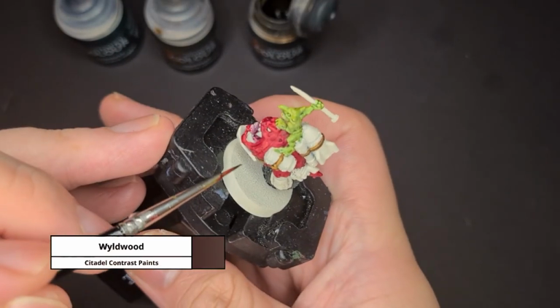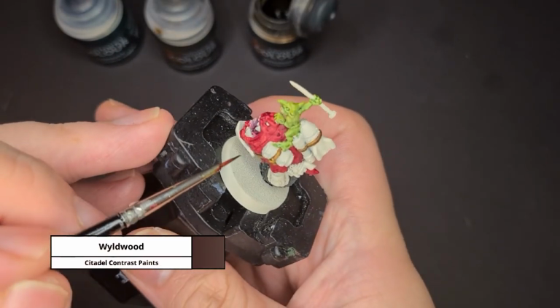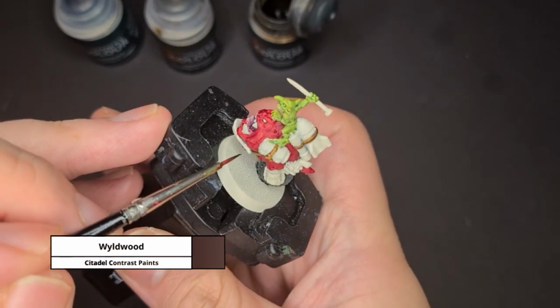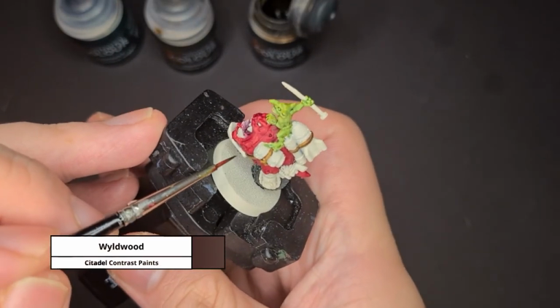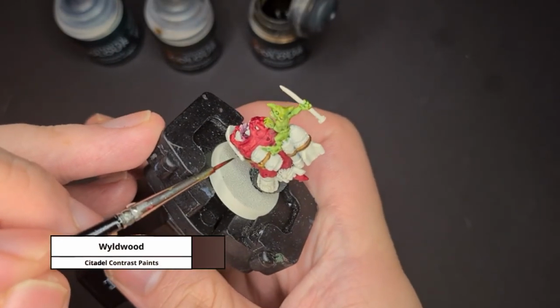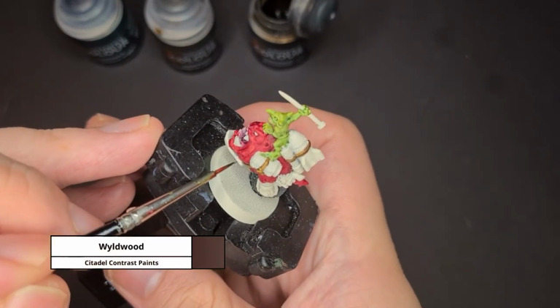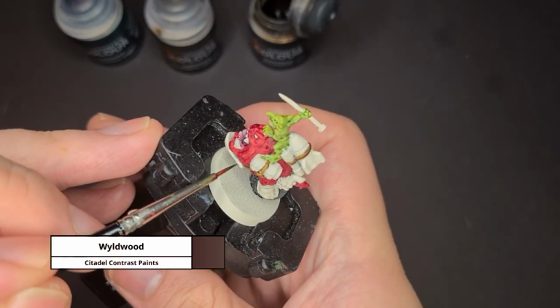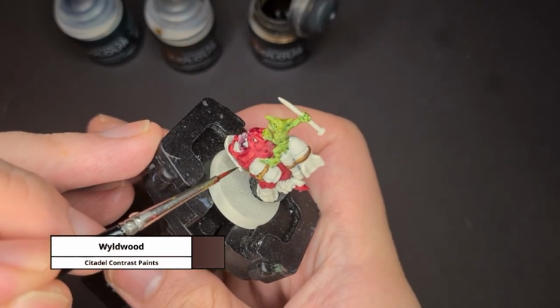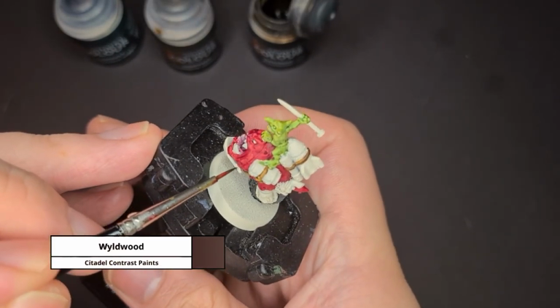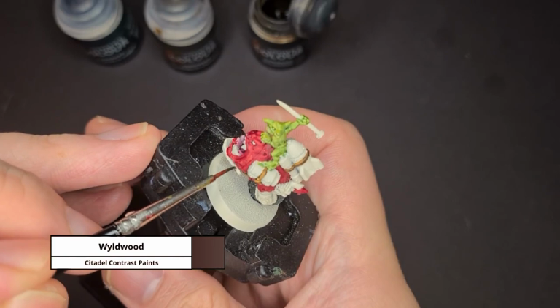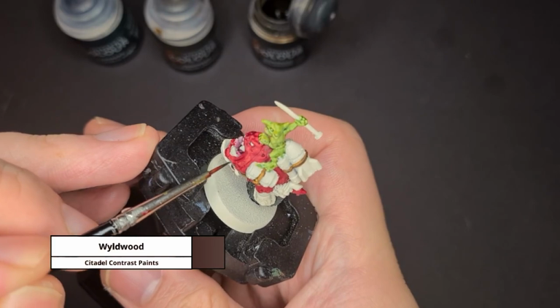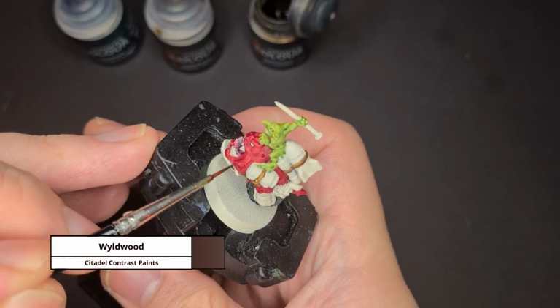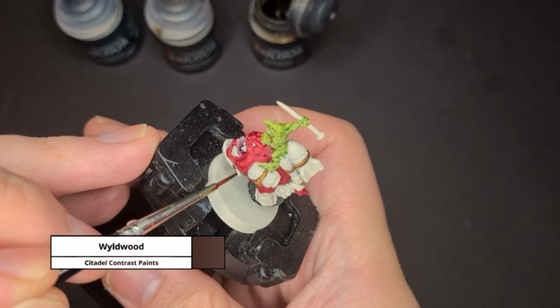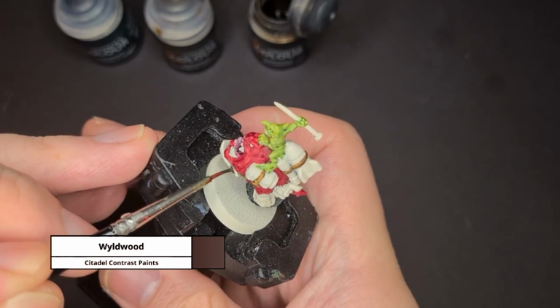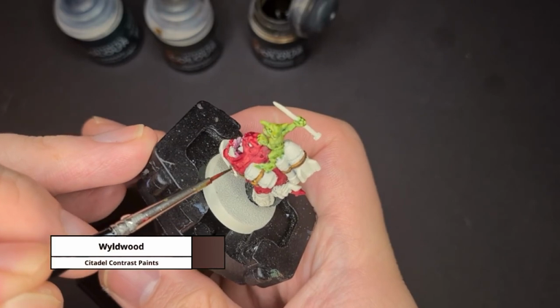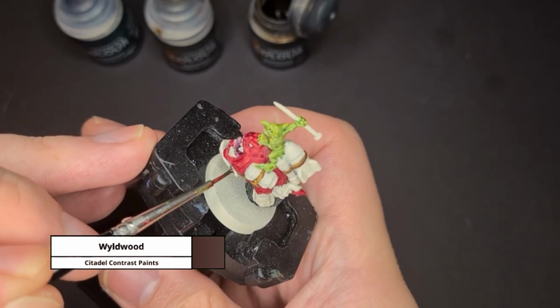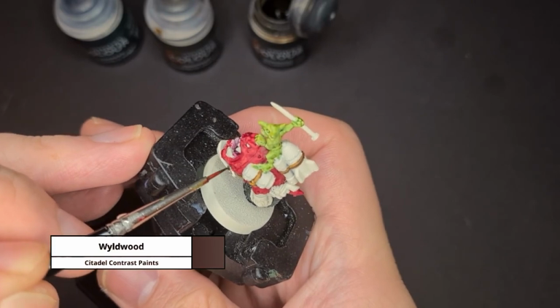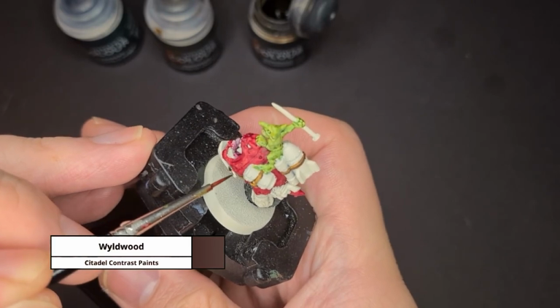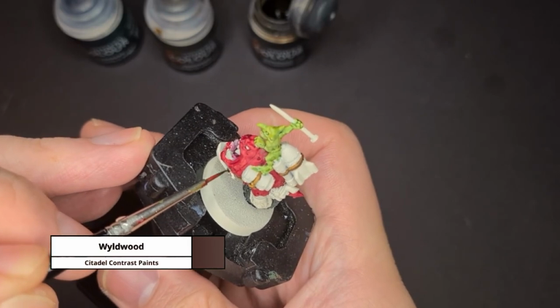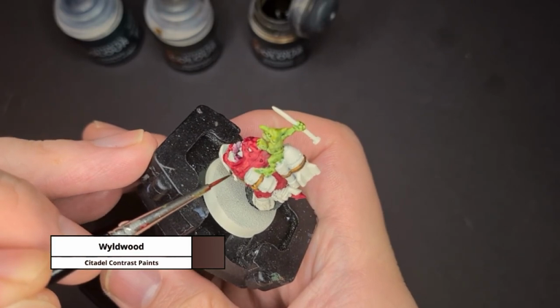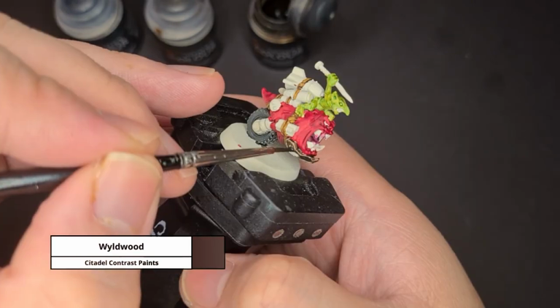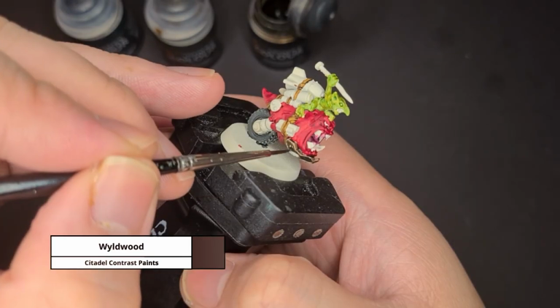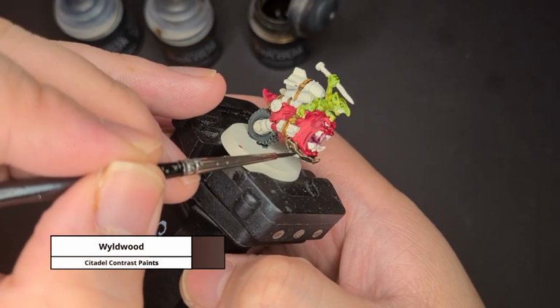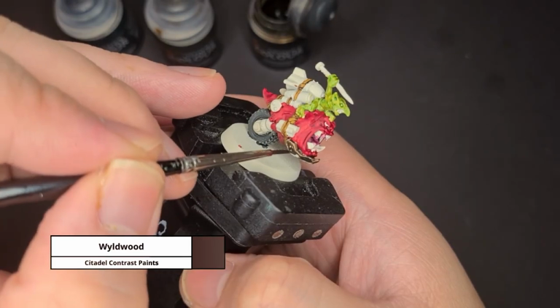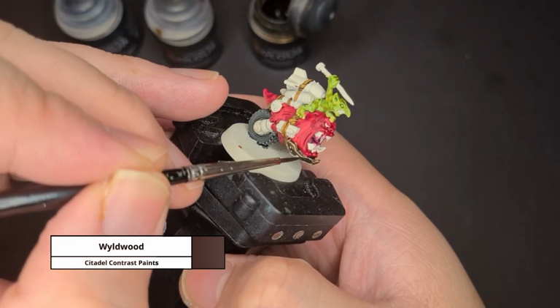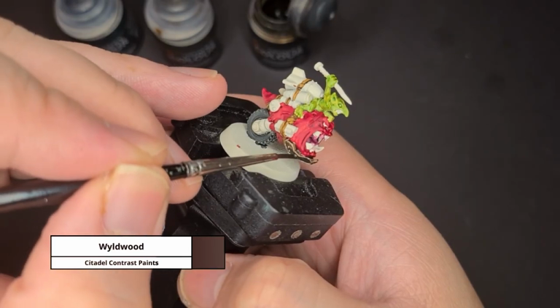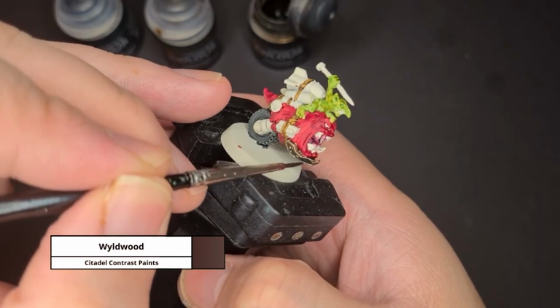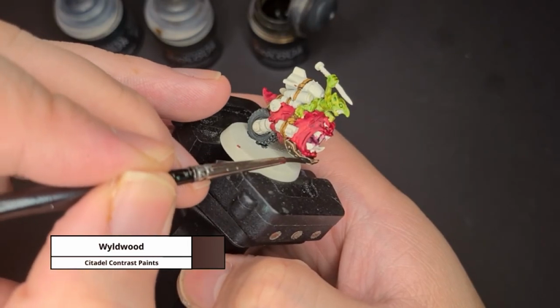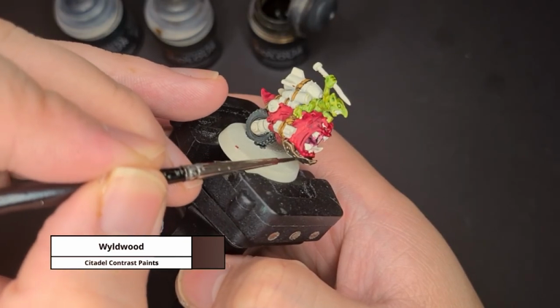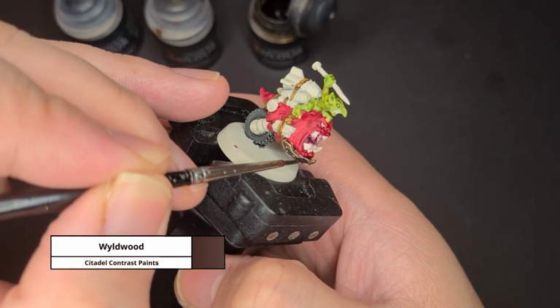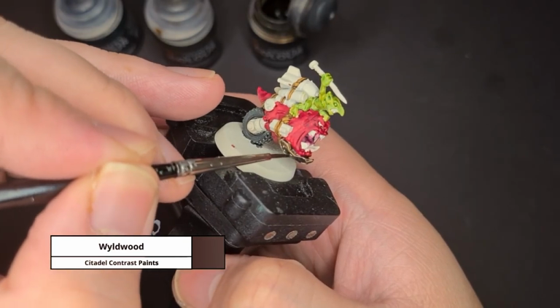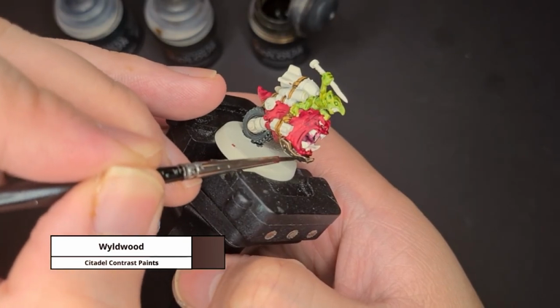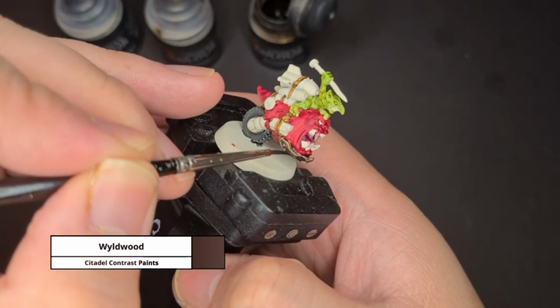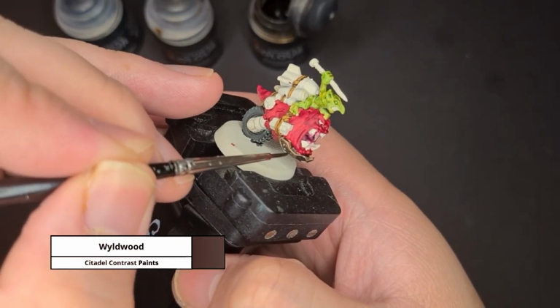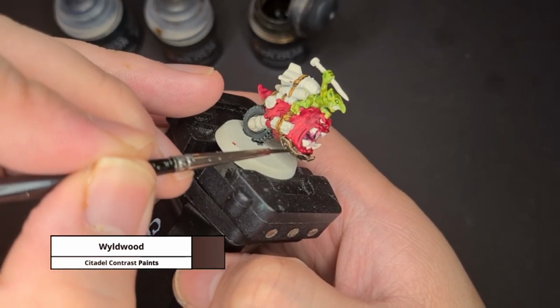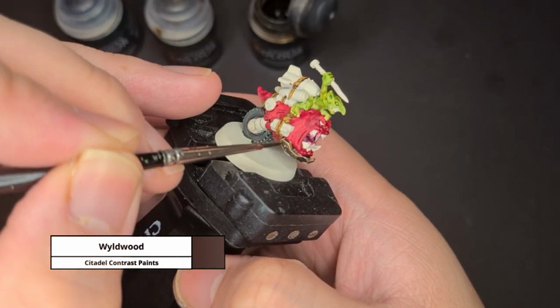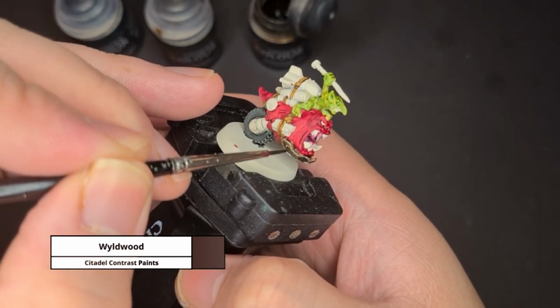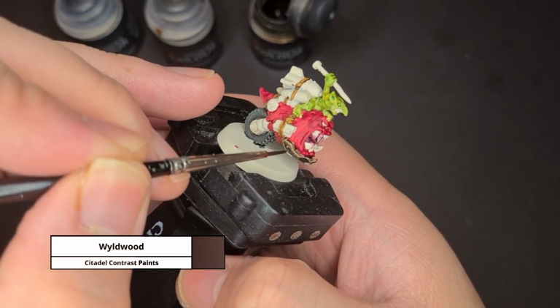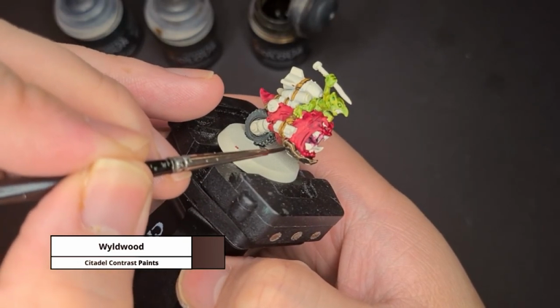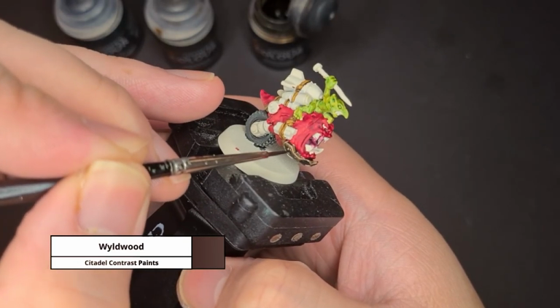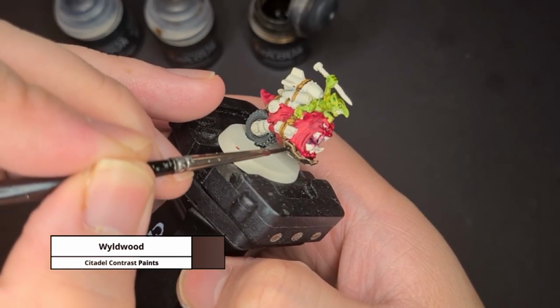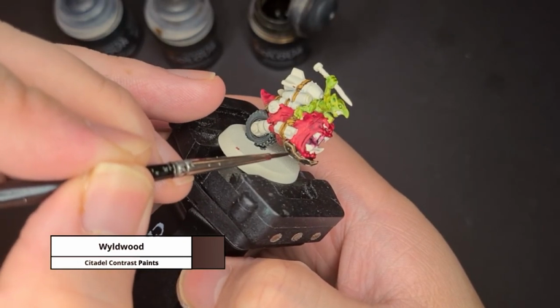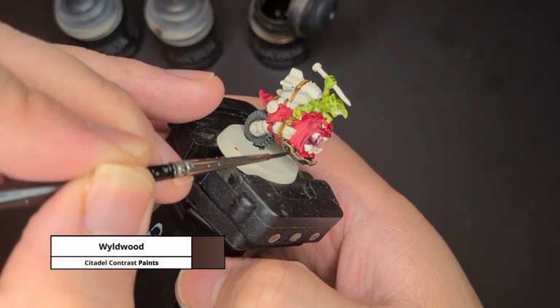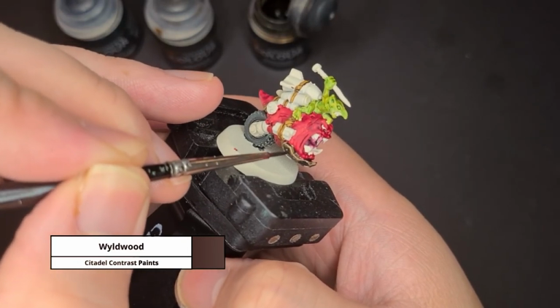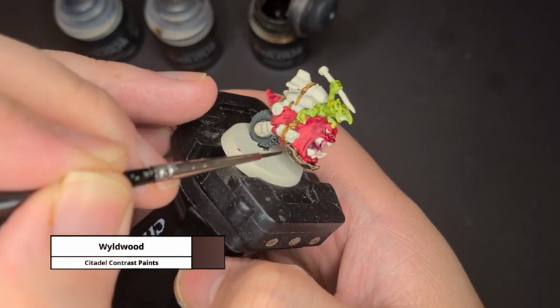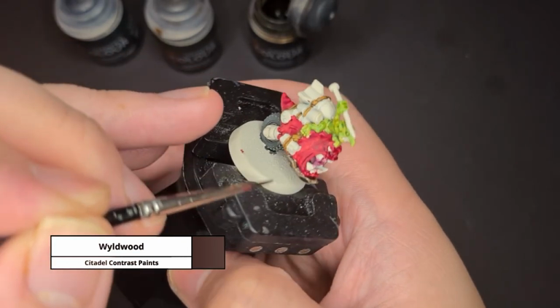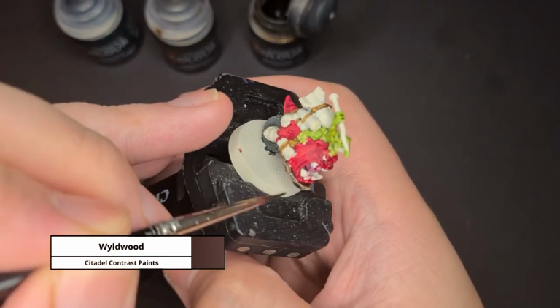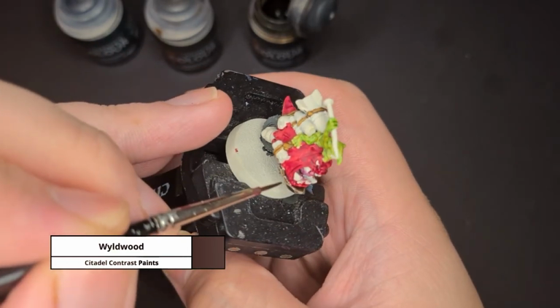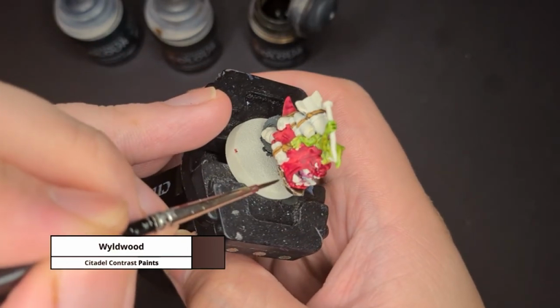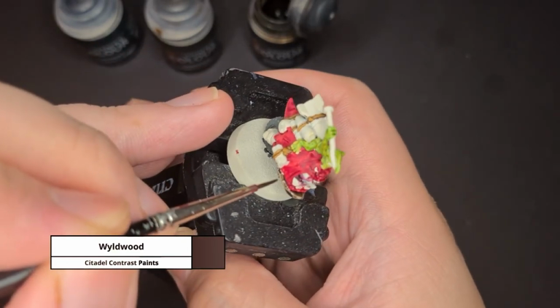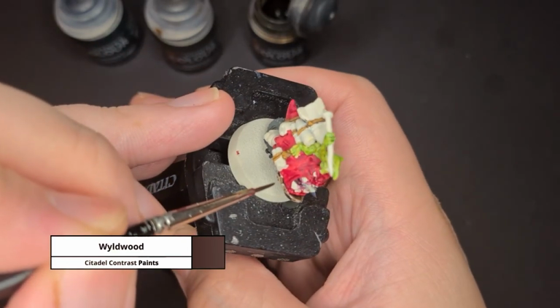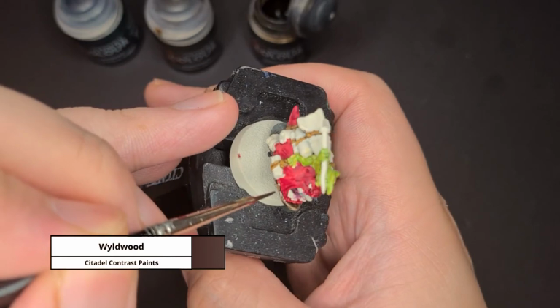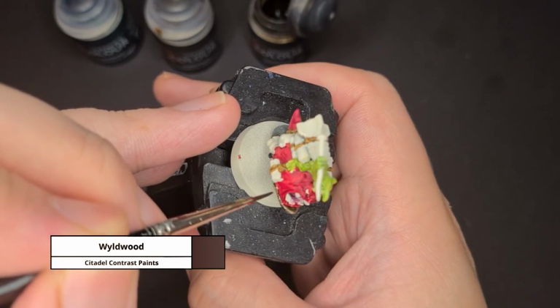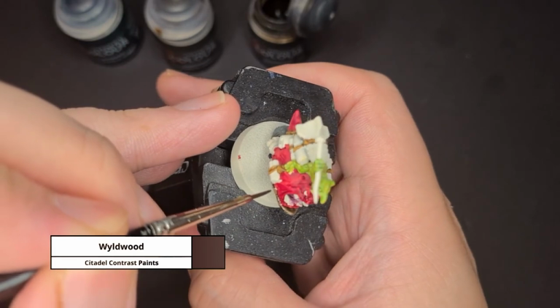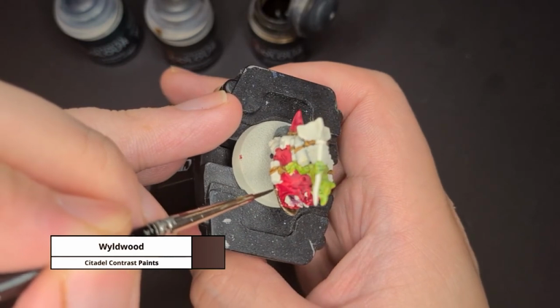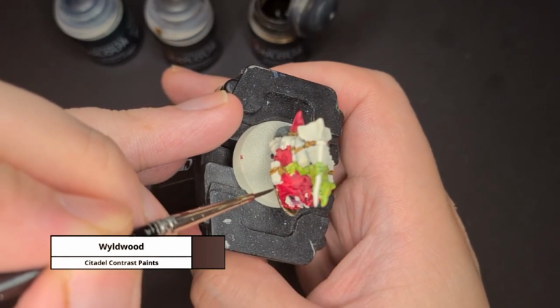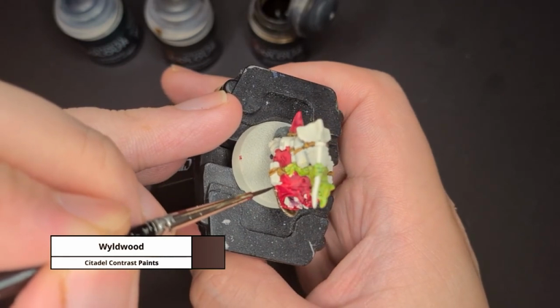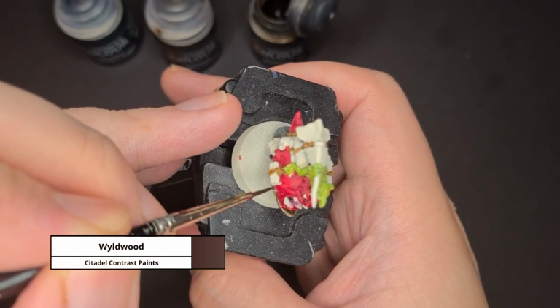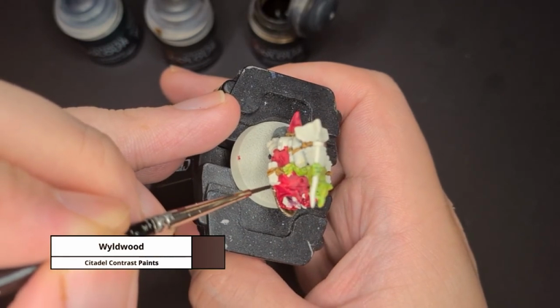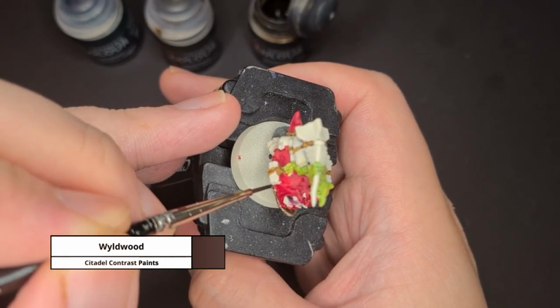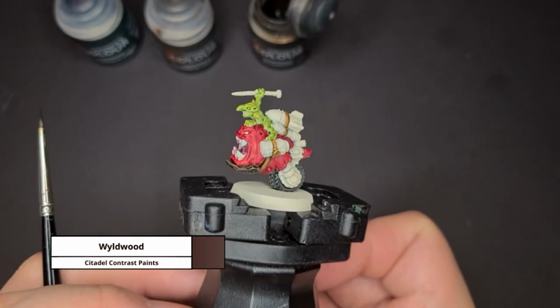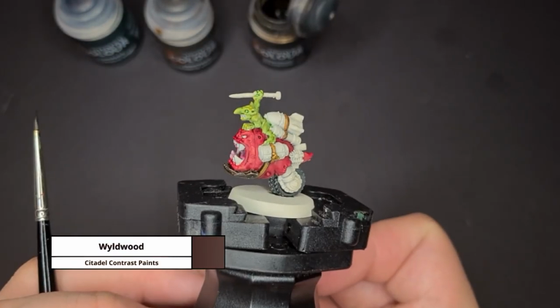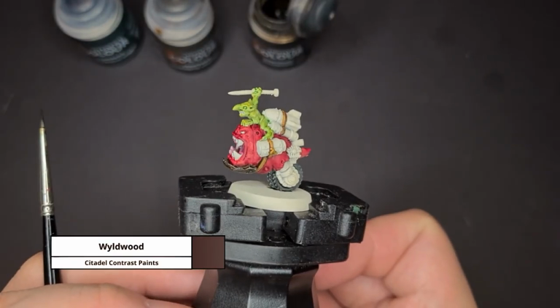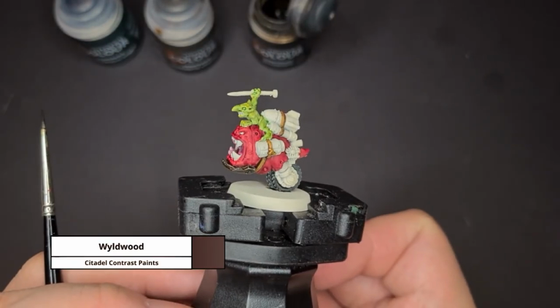Now for the chain guard of the squig, it kind of looks like a piece of wood, so I'm actually using the contrast paint Wild Wood for this.